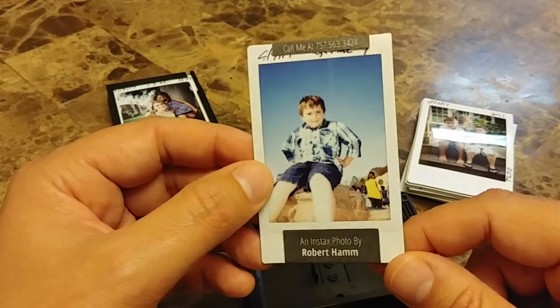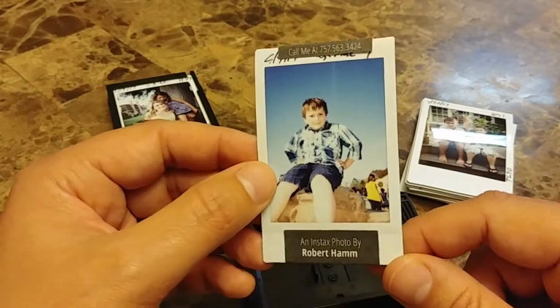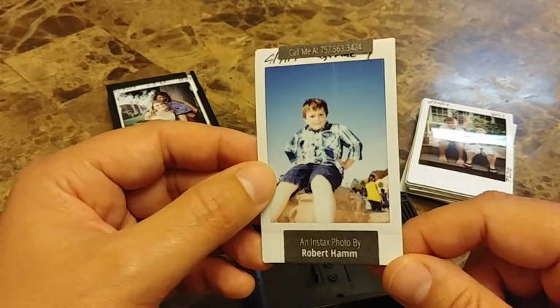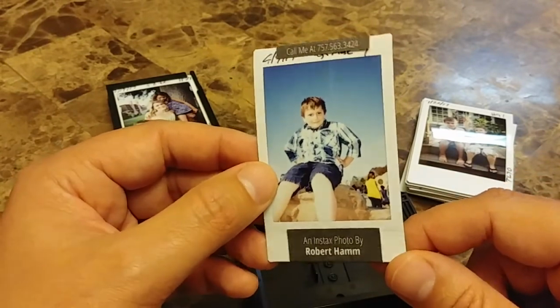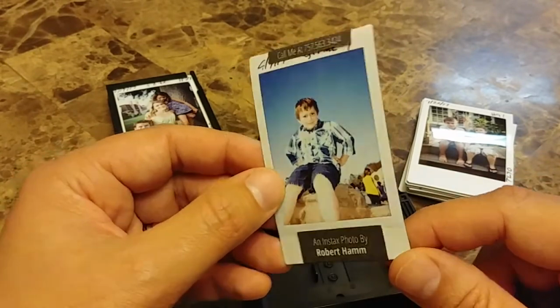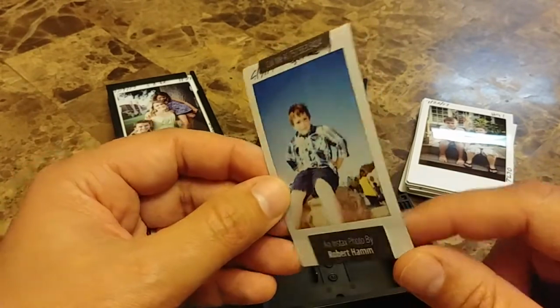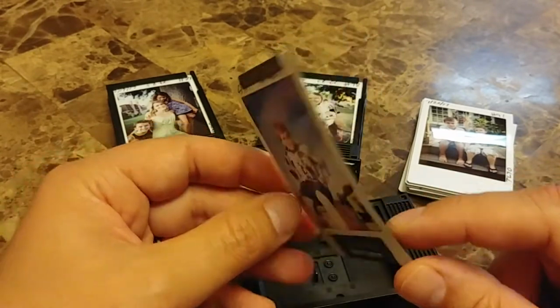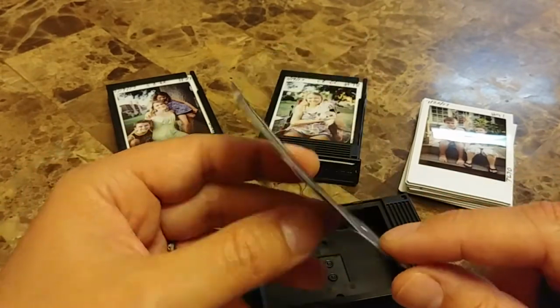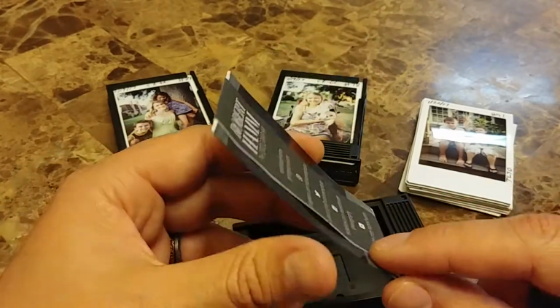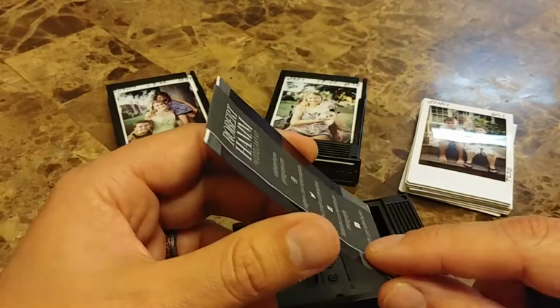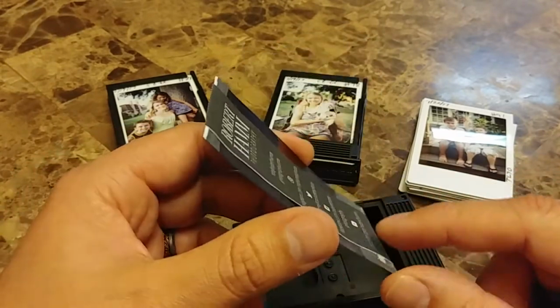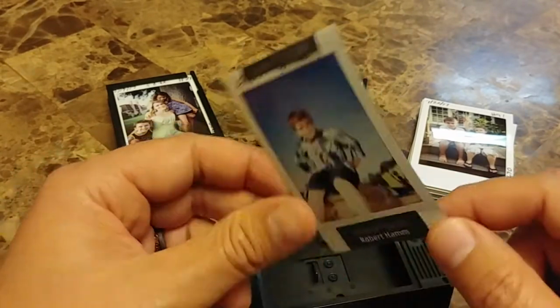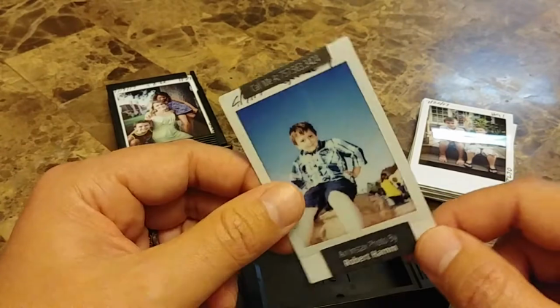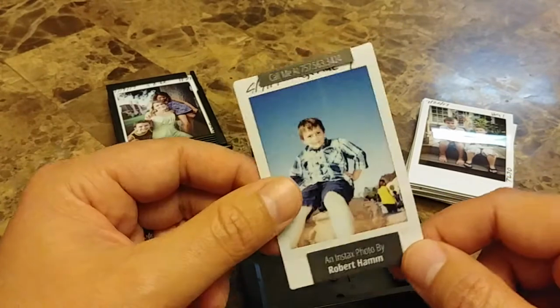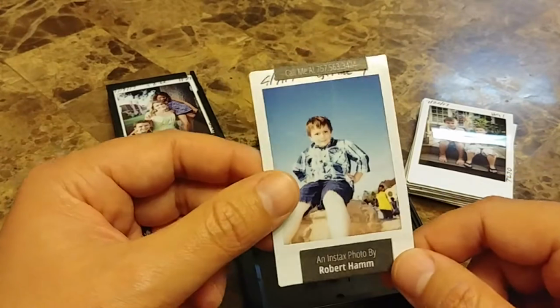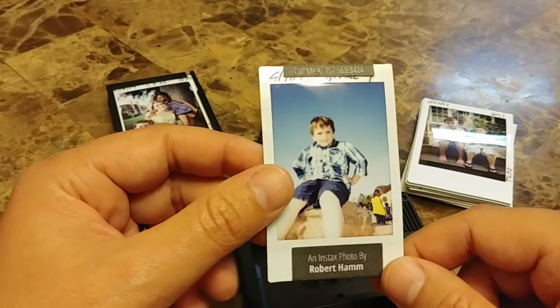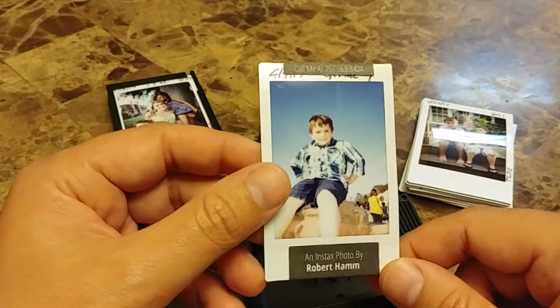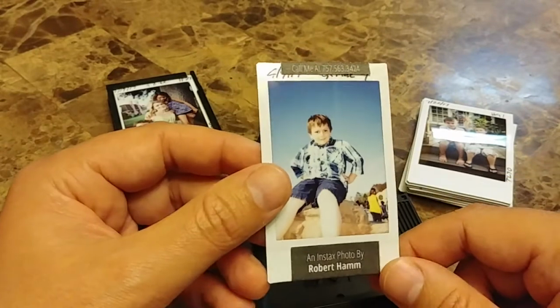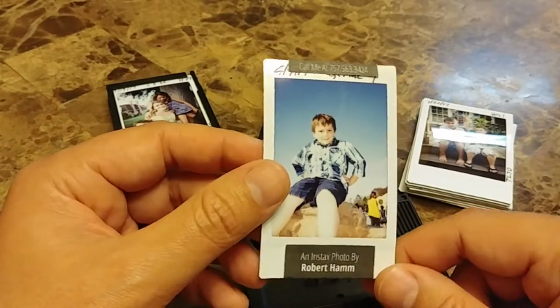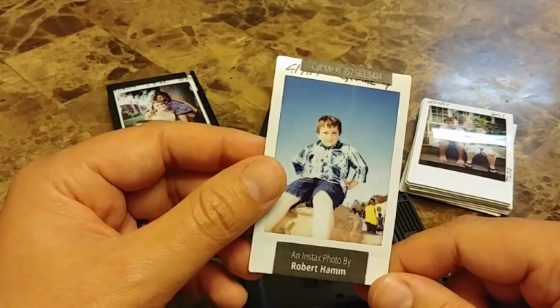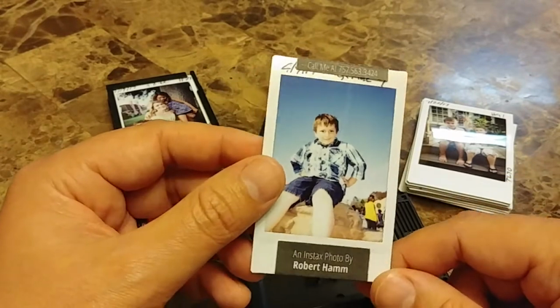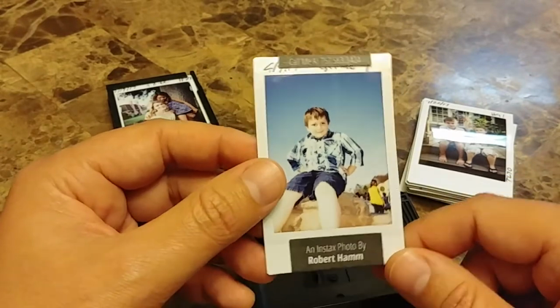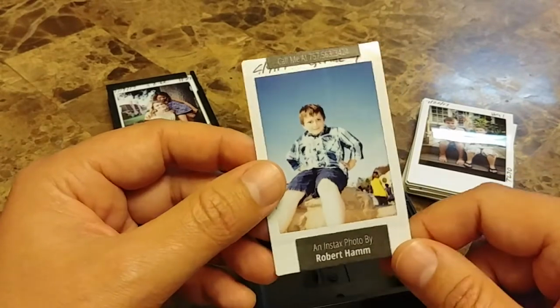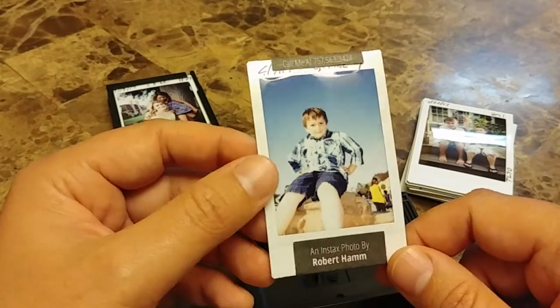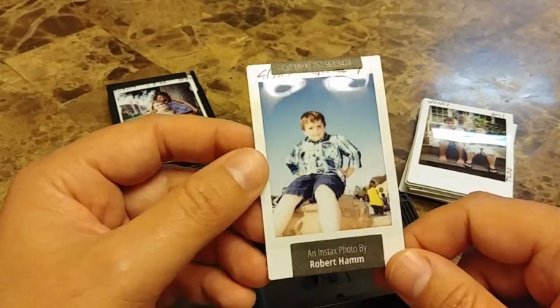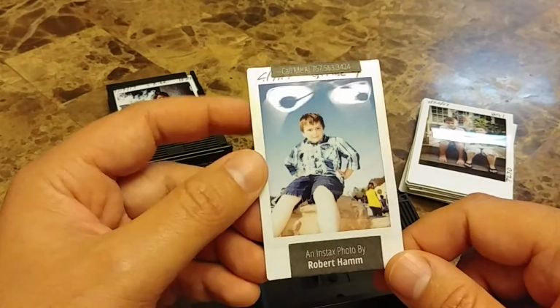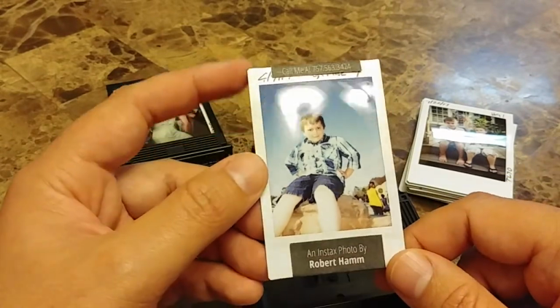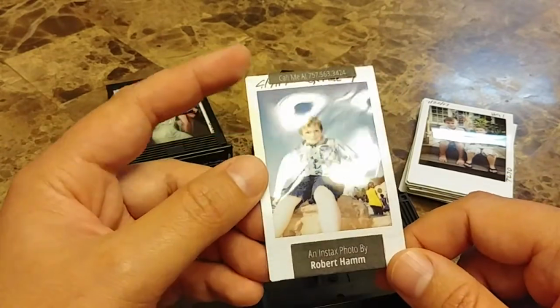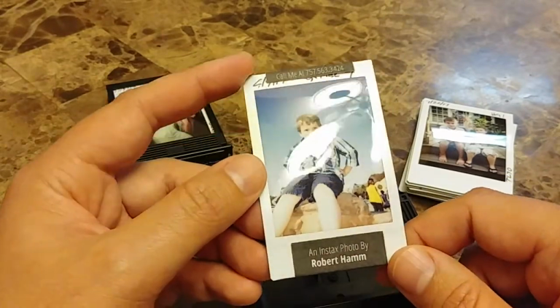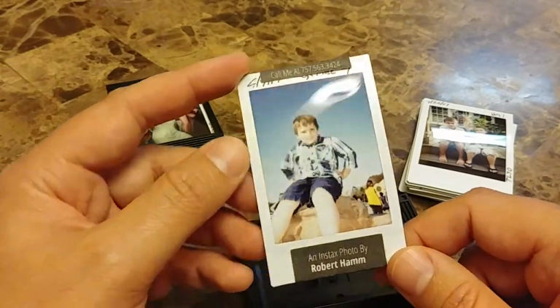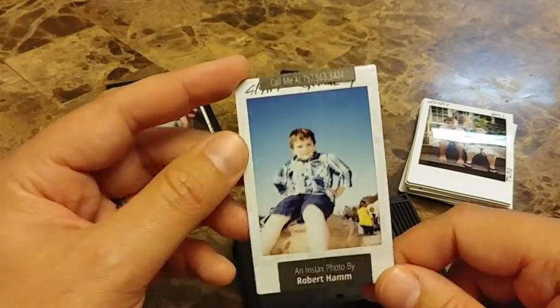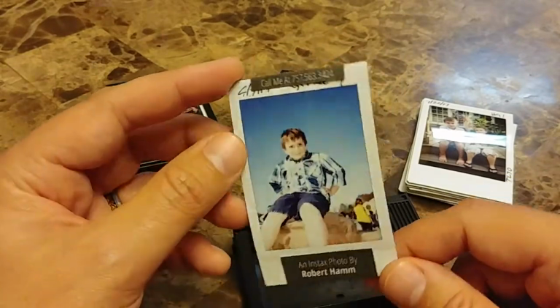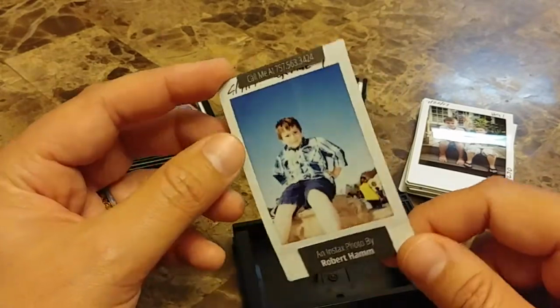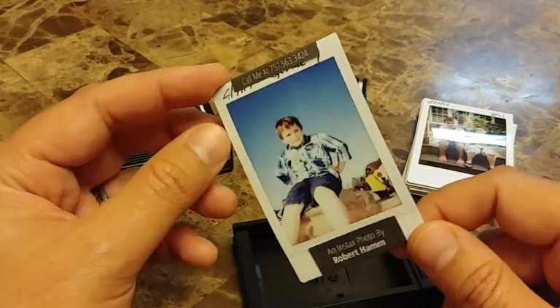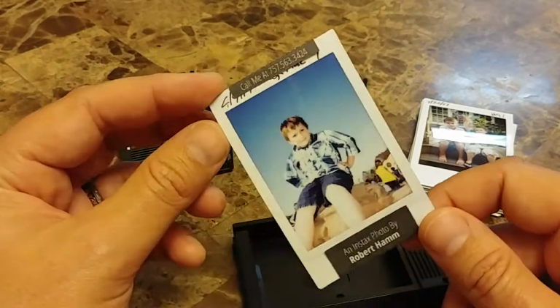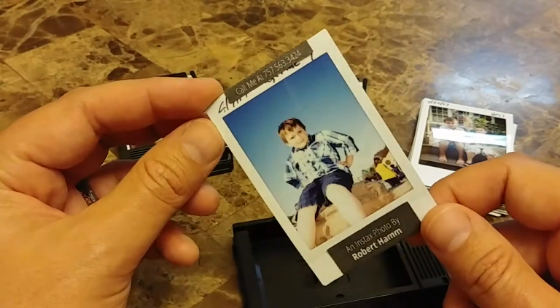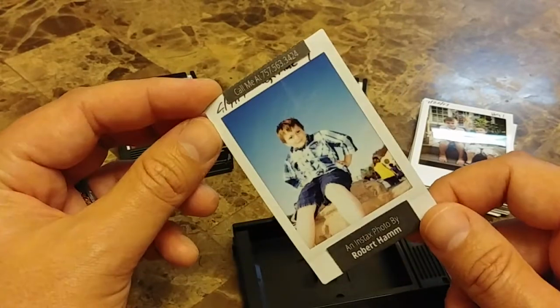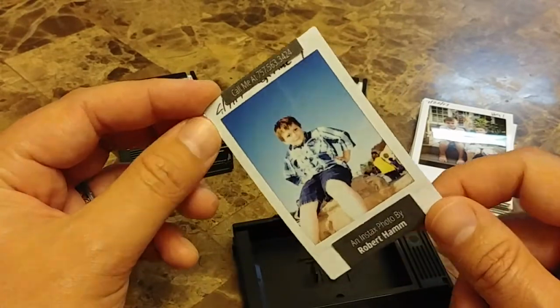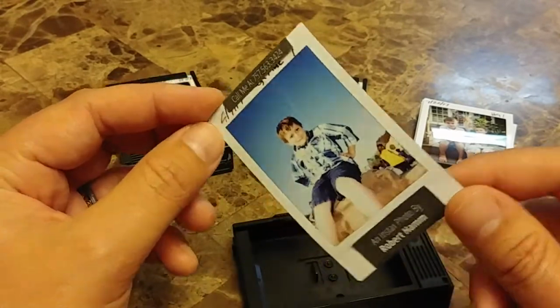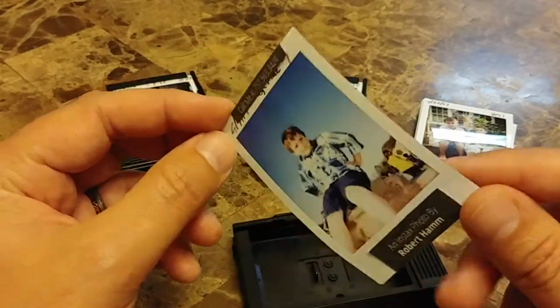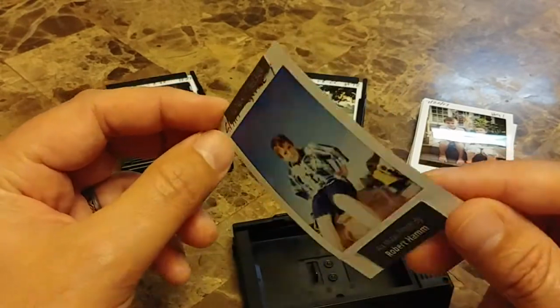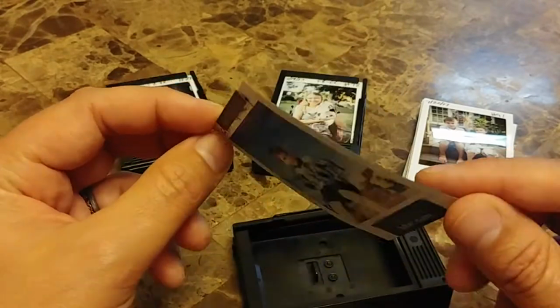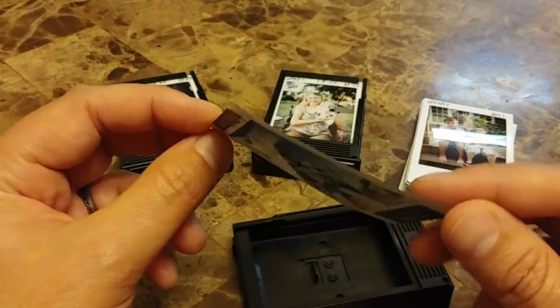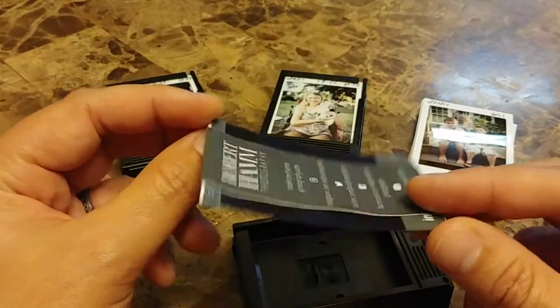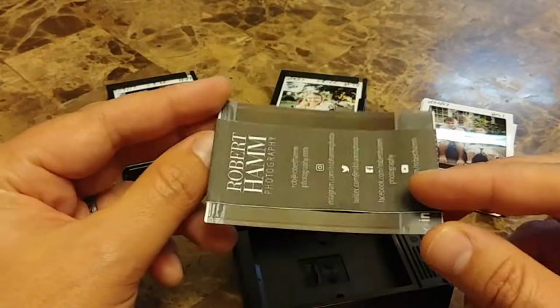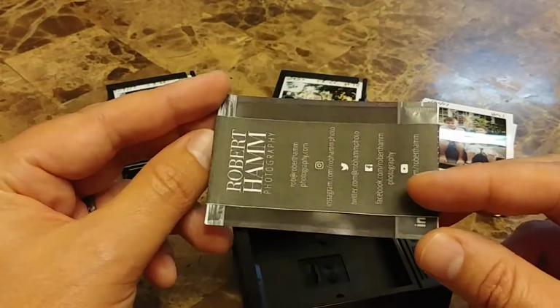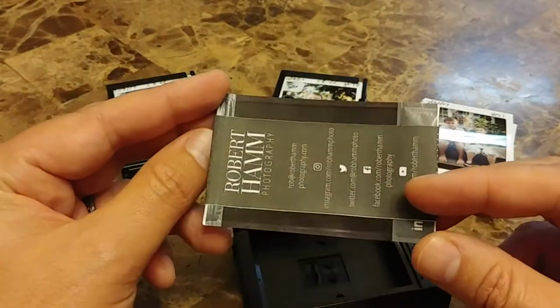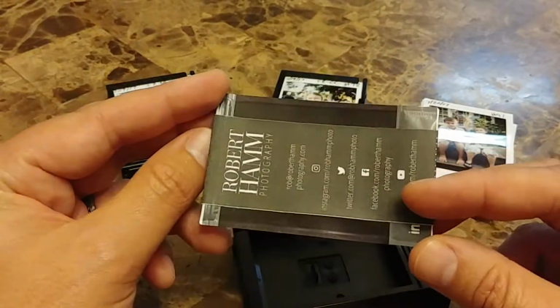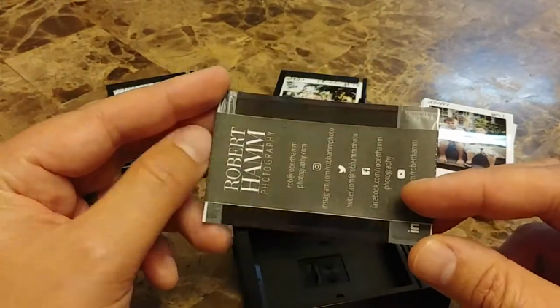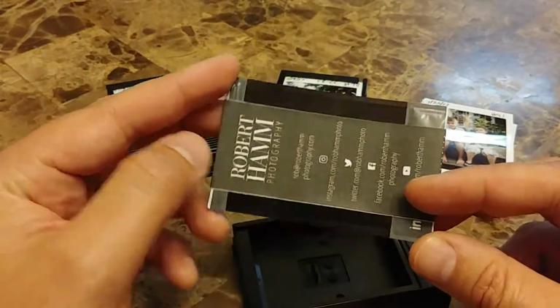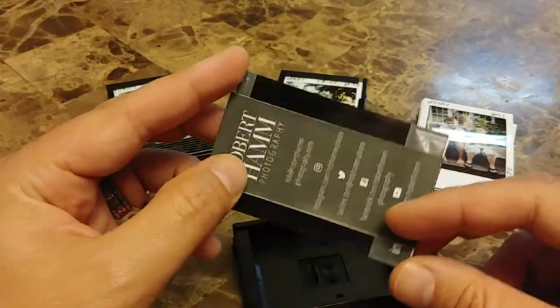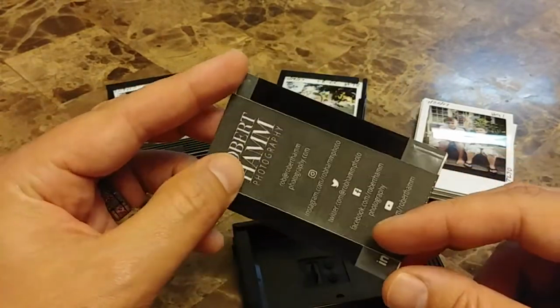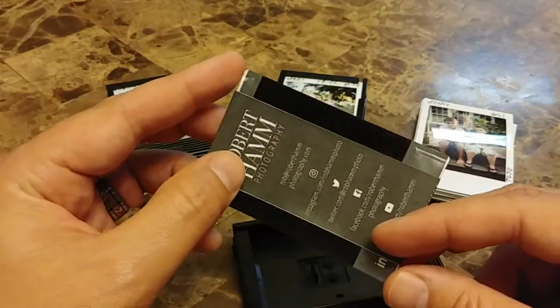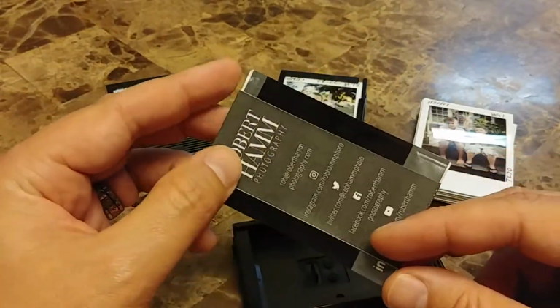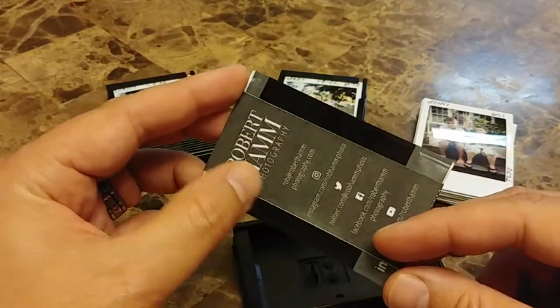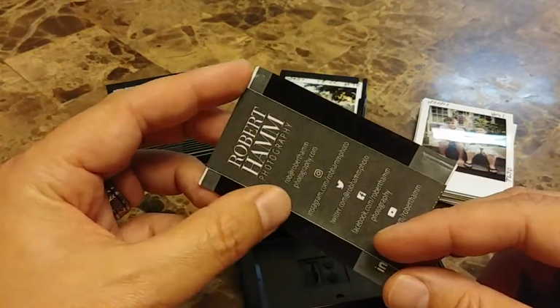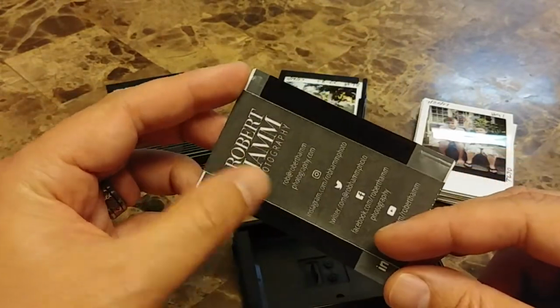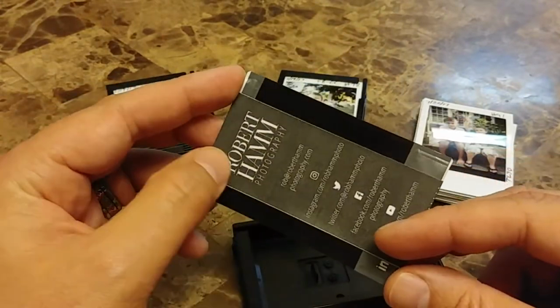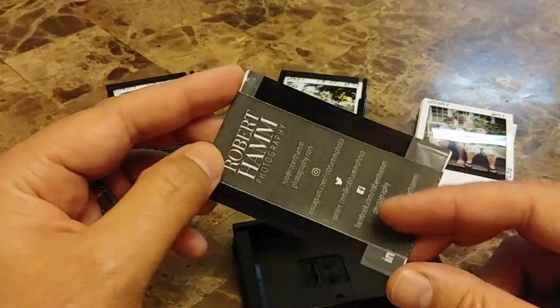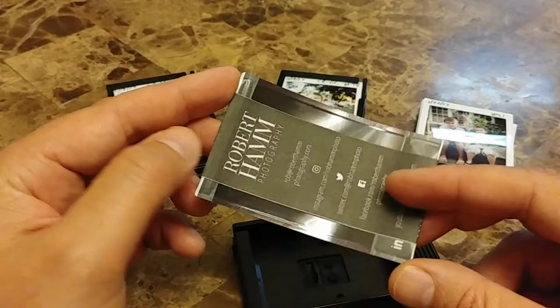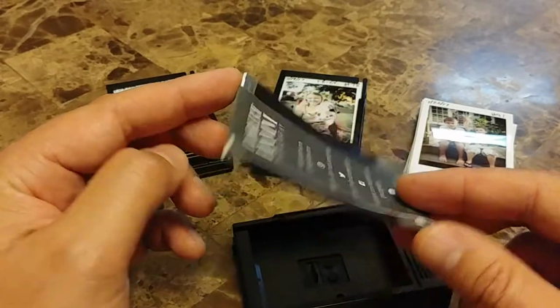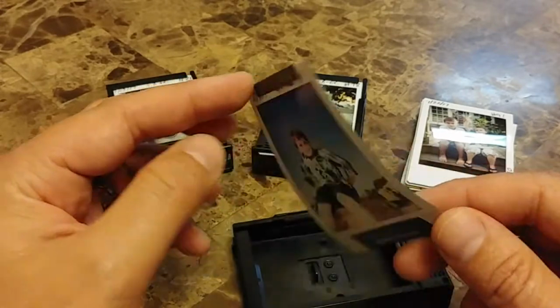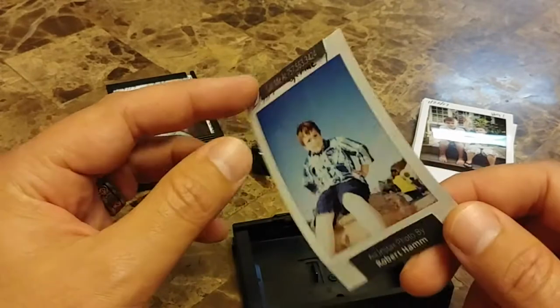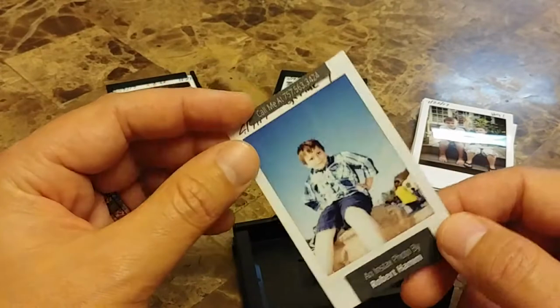If you'd like something like that, don't forget to hit me up down in the comments below. They're $25 for the template and we'll customize it for you and your business.